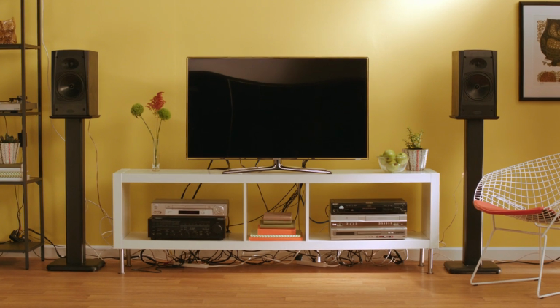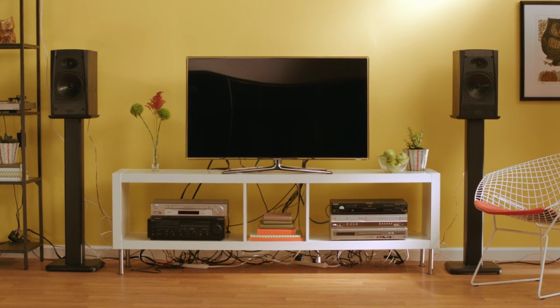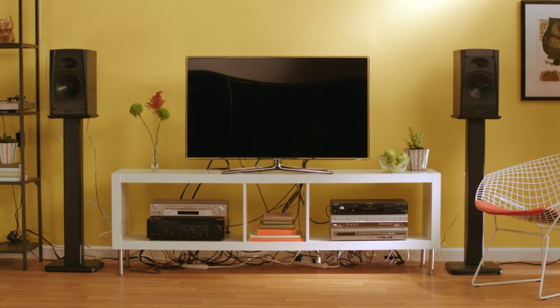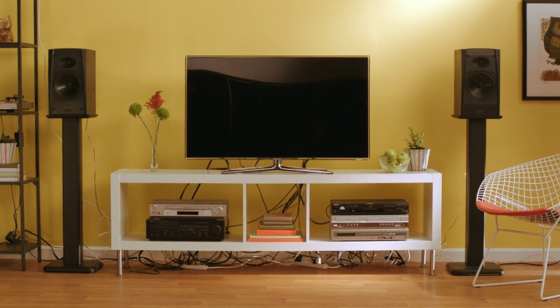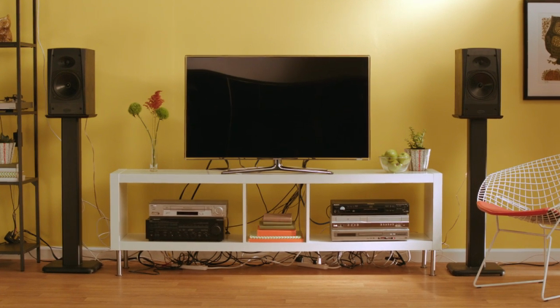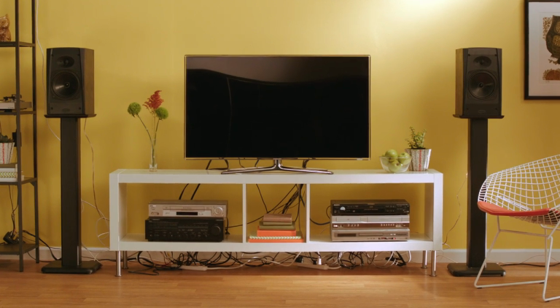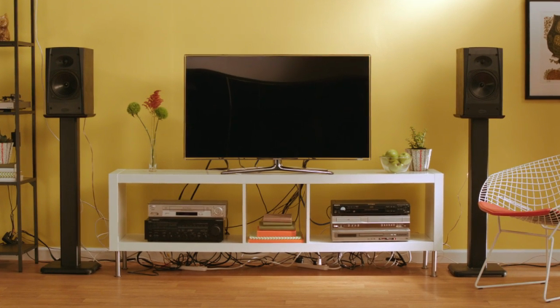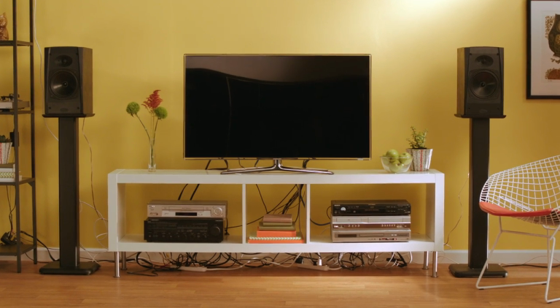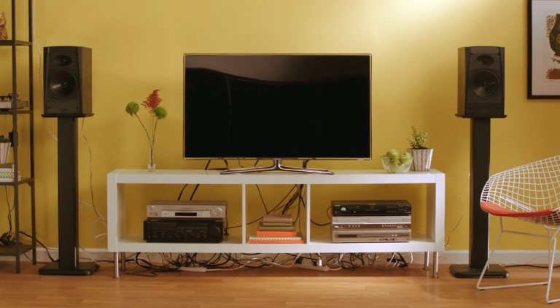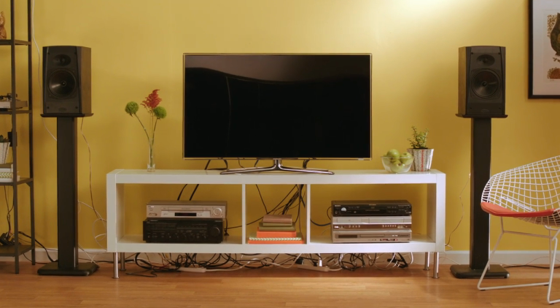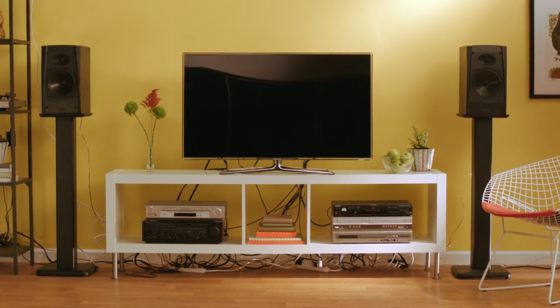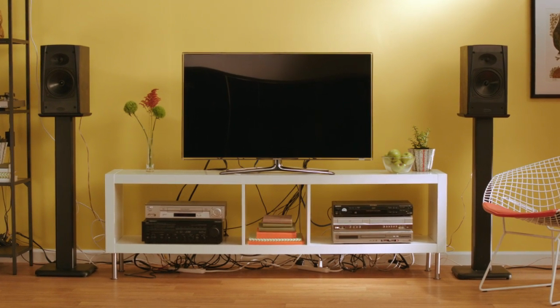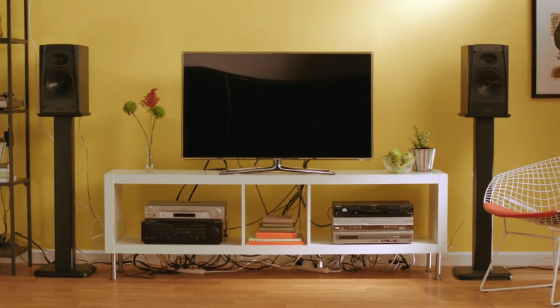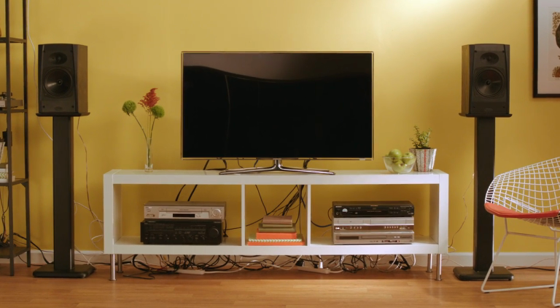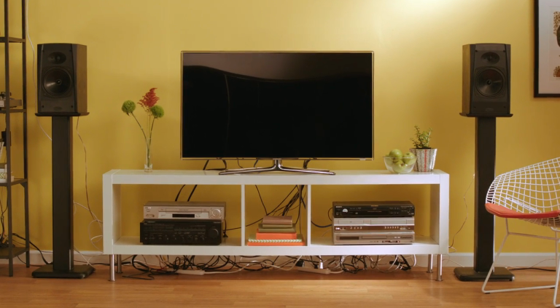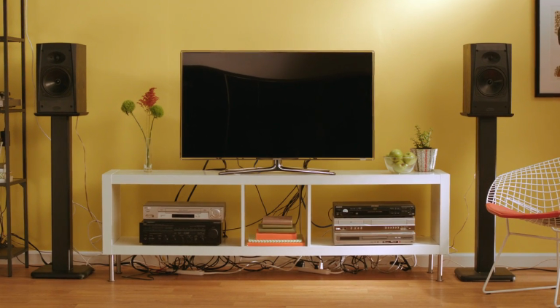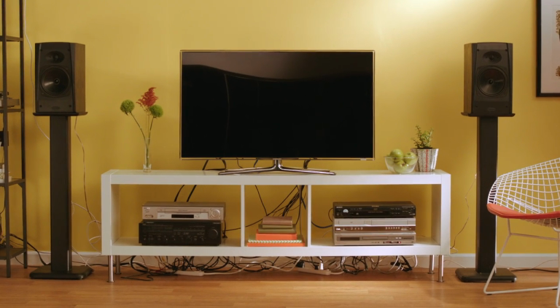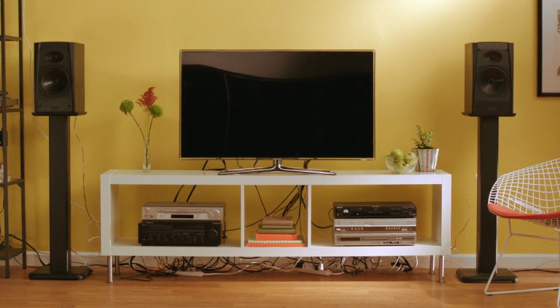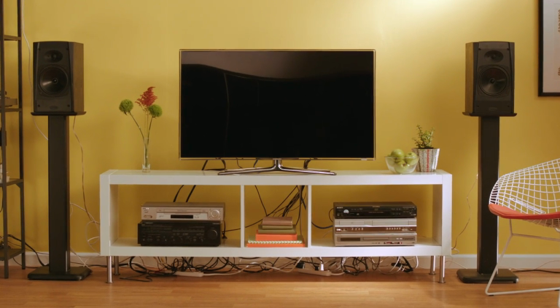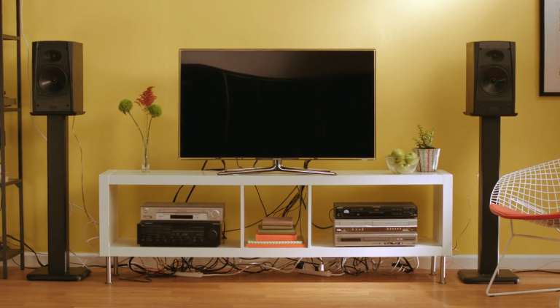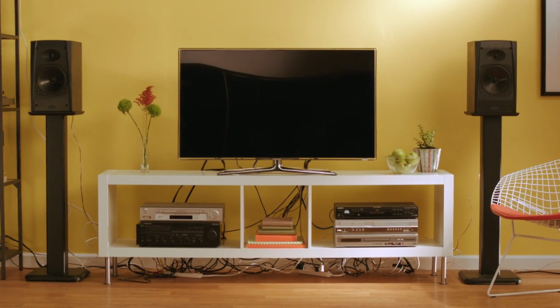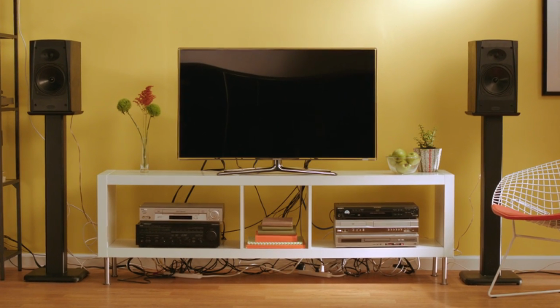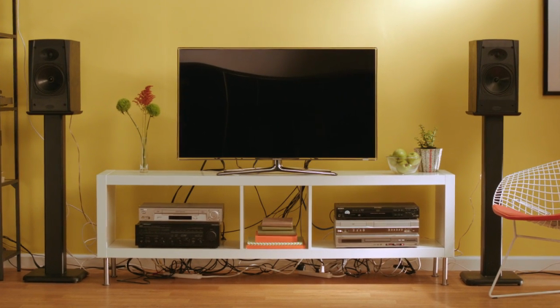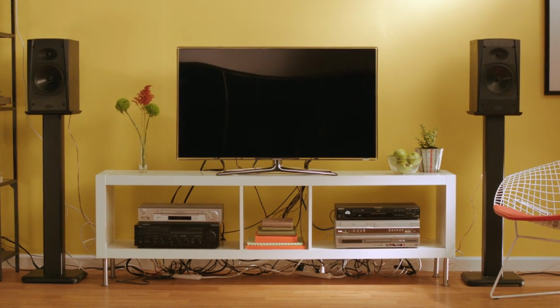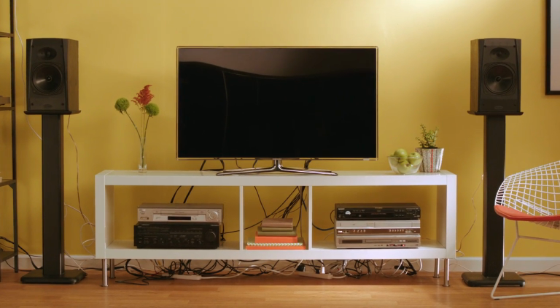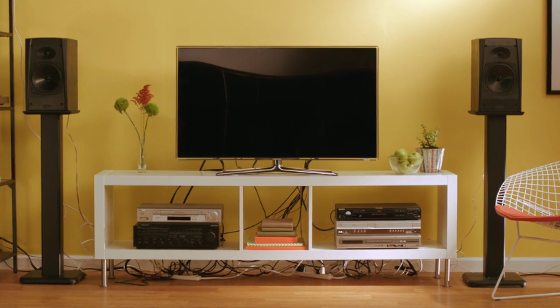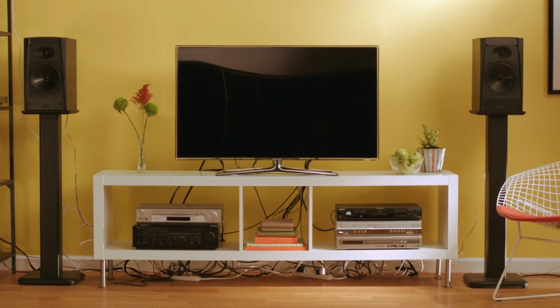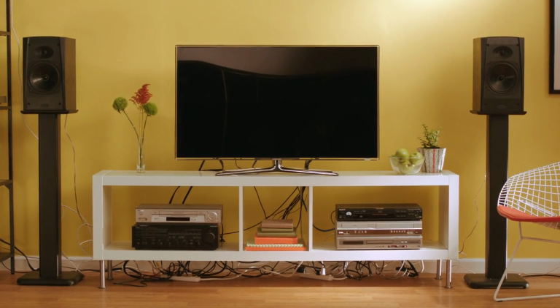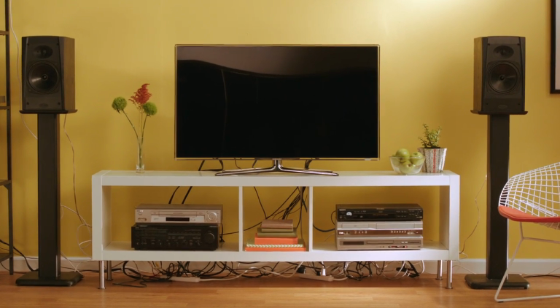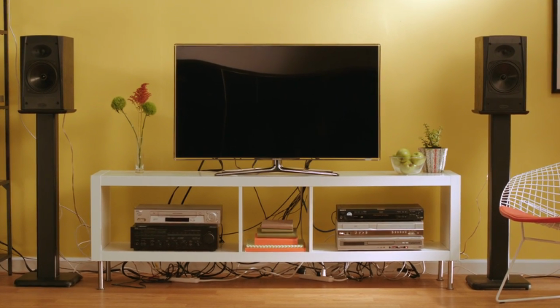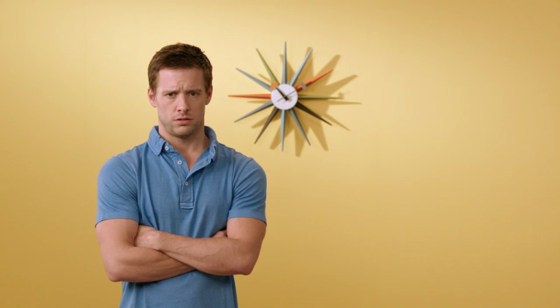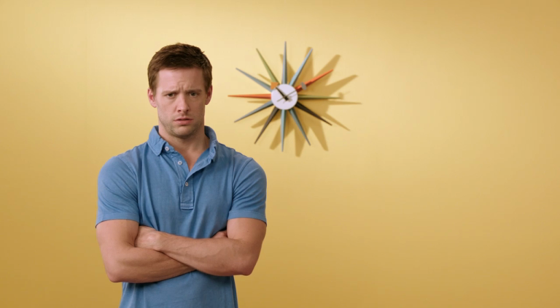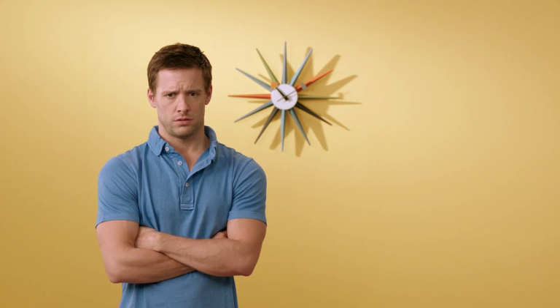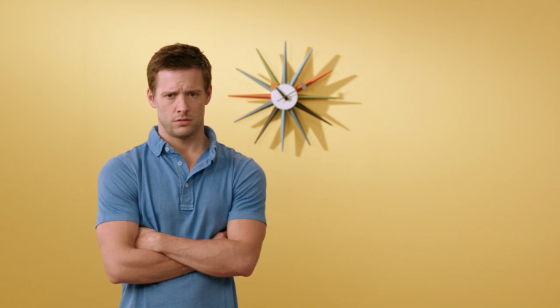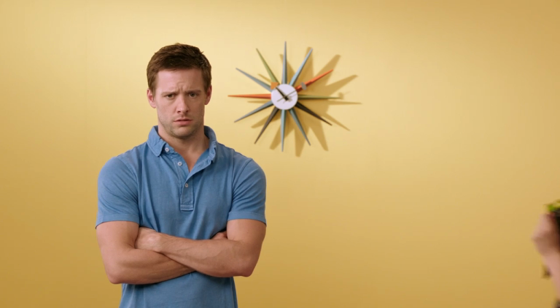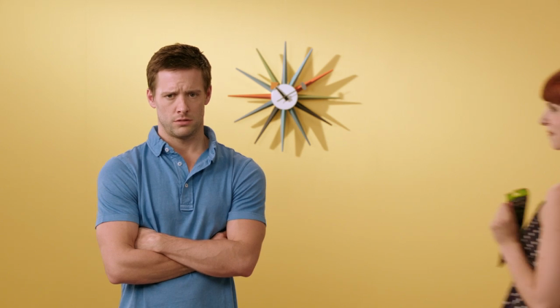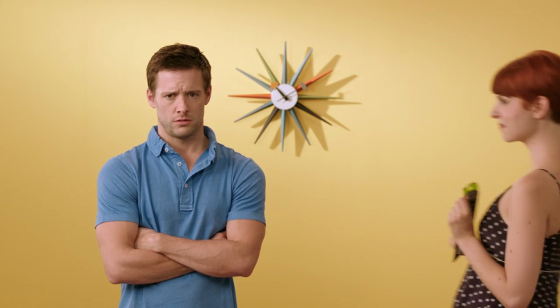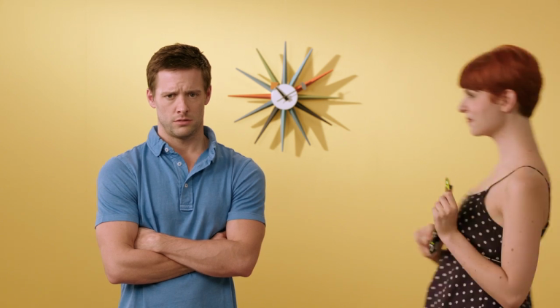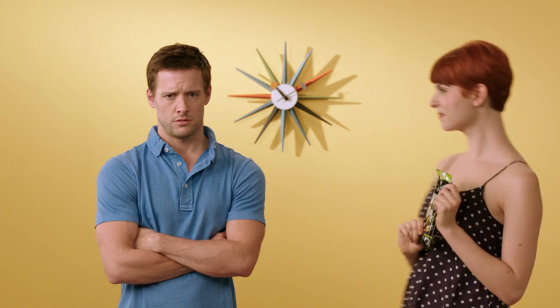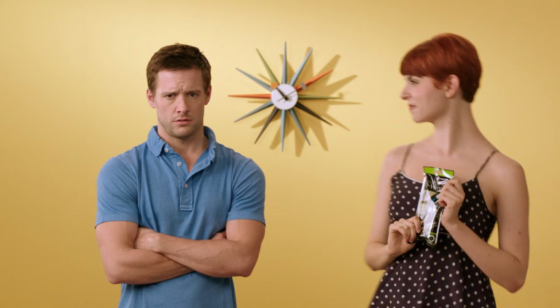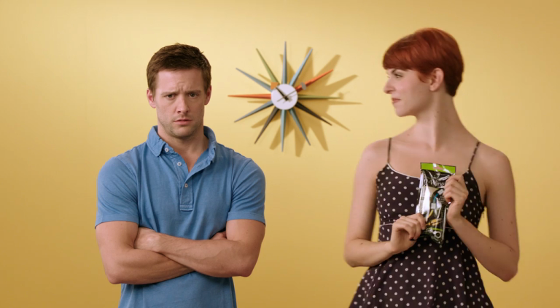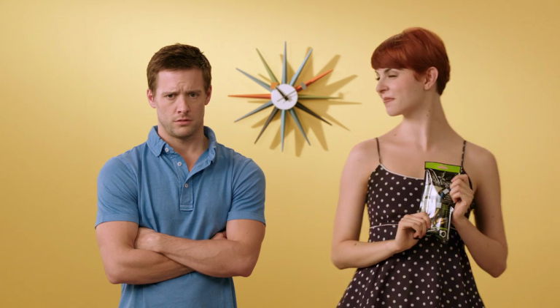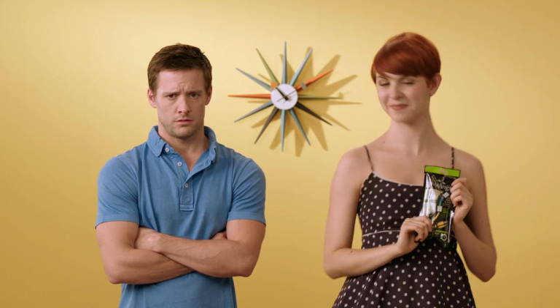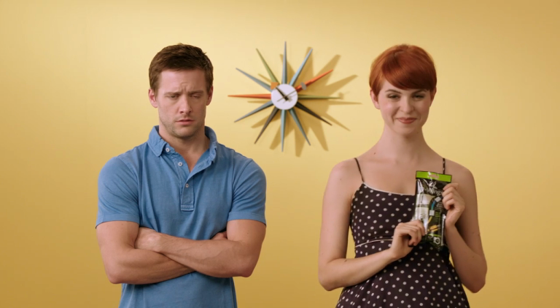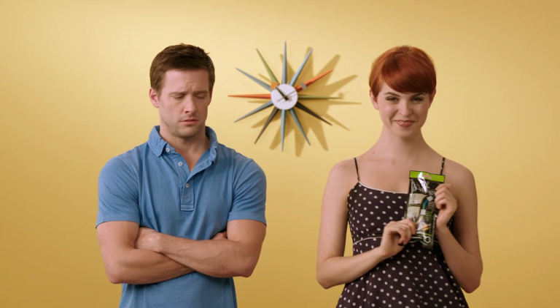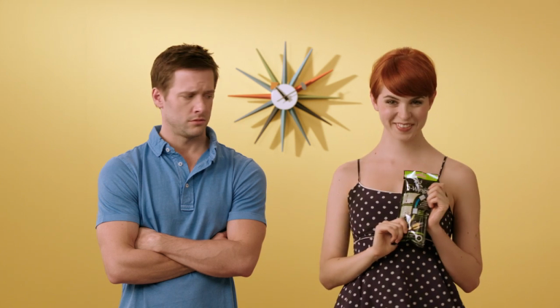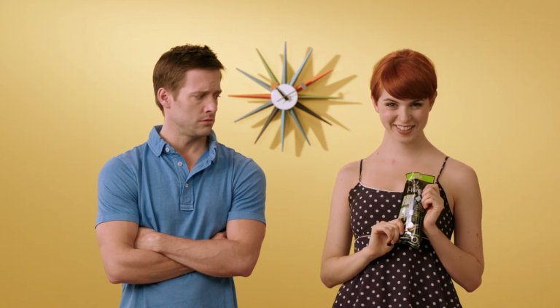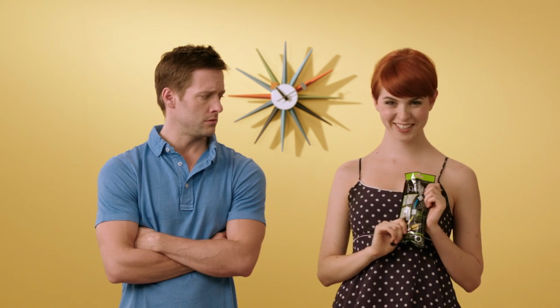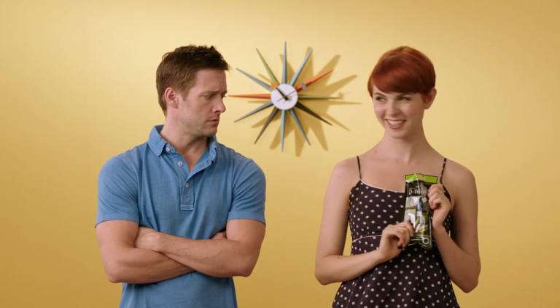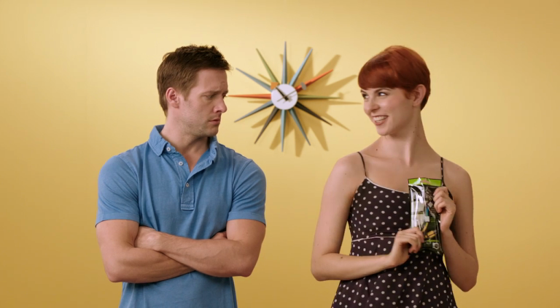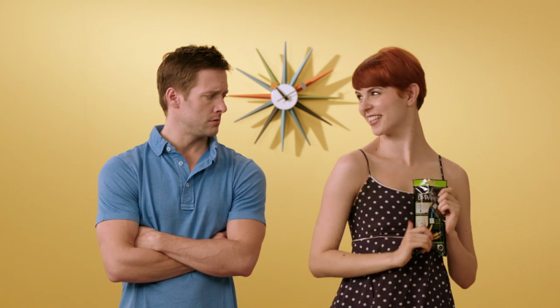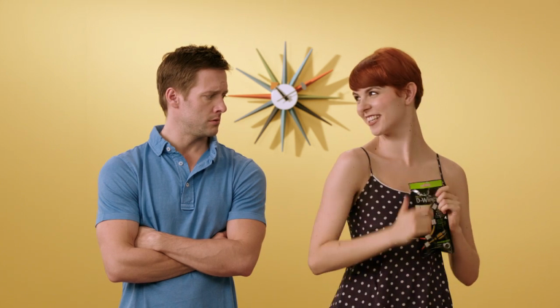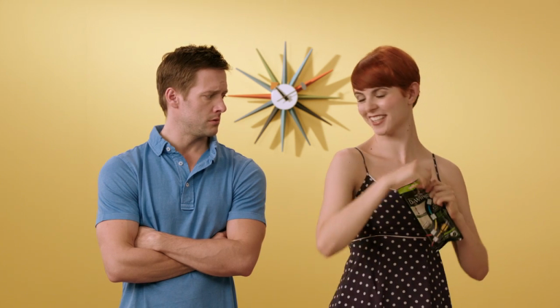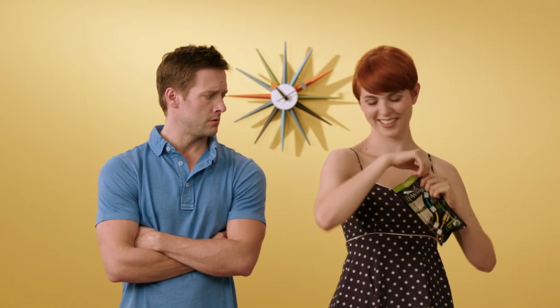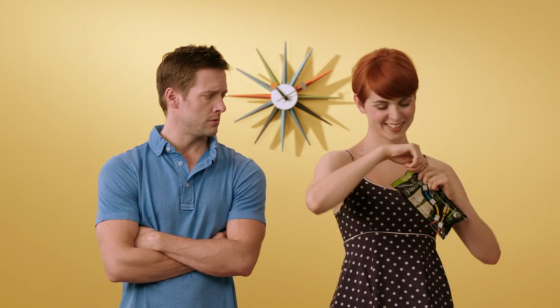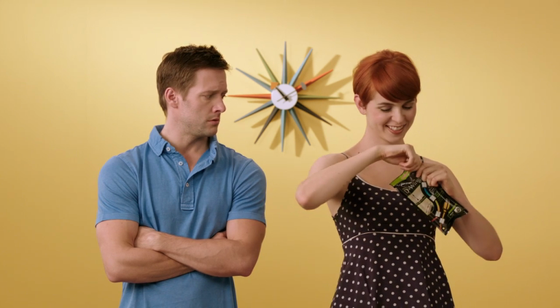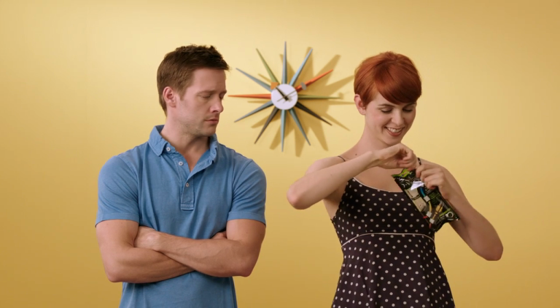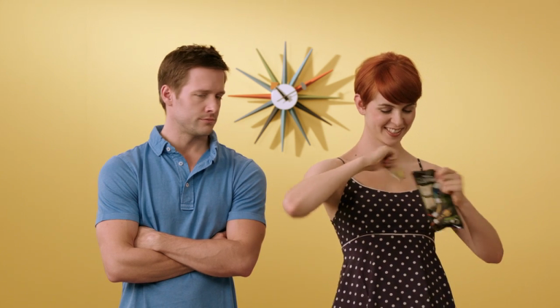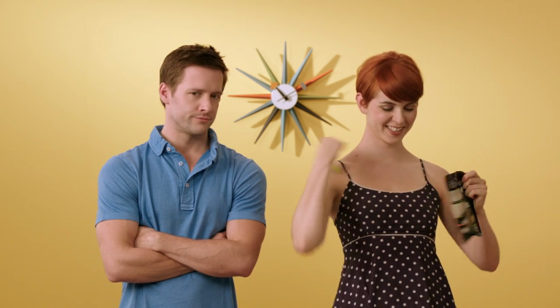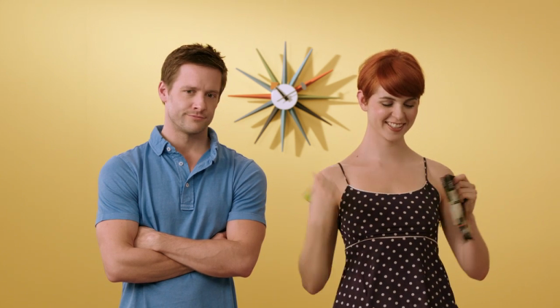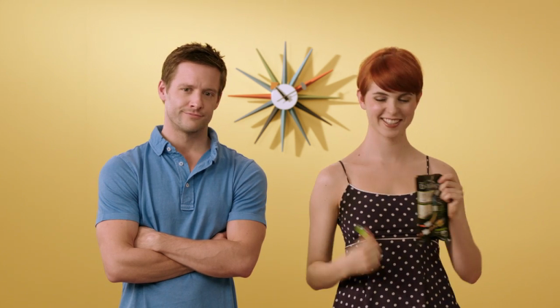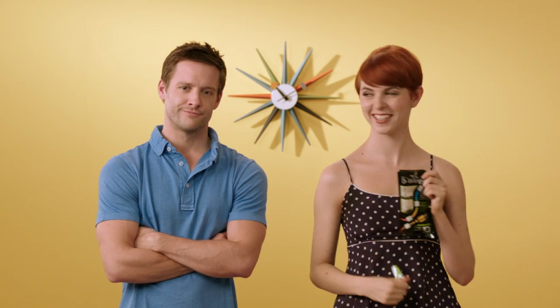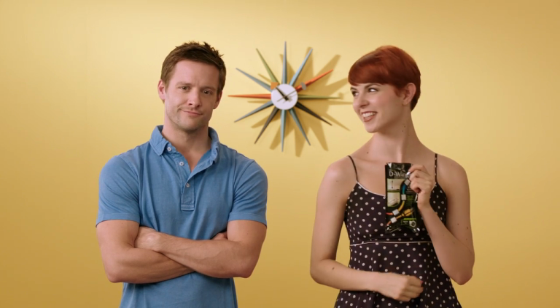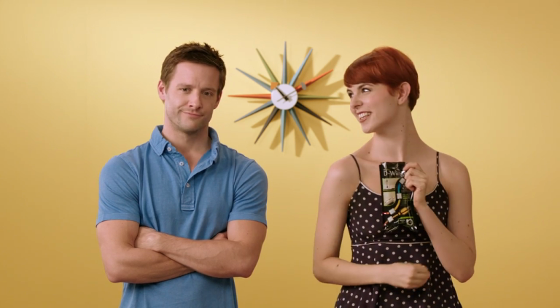Cords seem to grow out of everything in your home. With D-Wings Cord Control, it's easy to tidy up that mess.